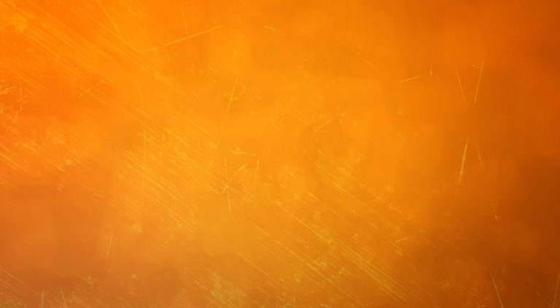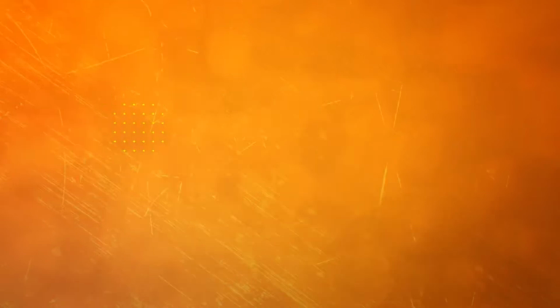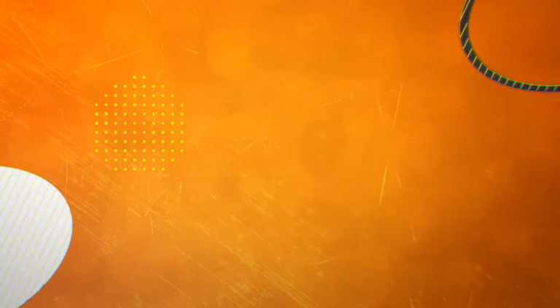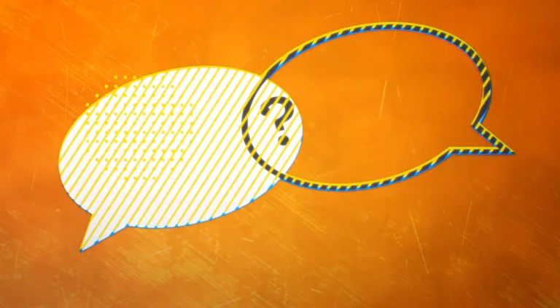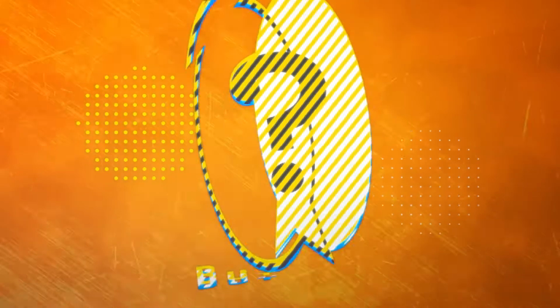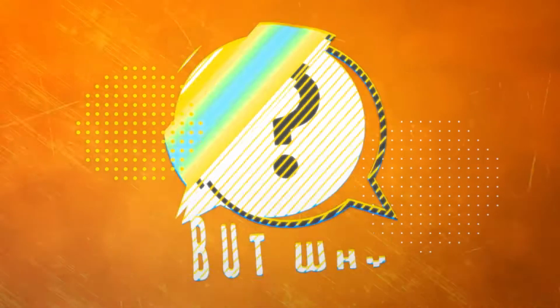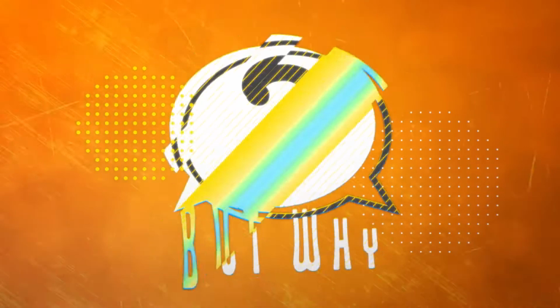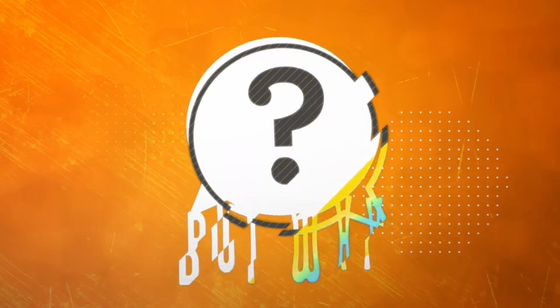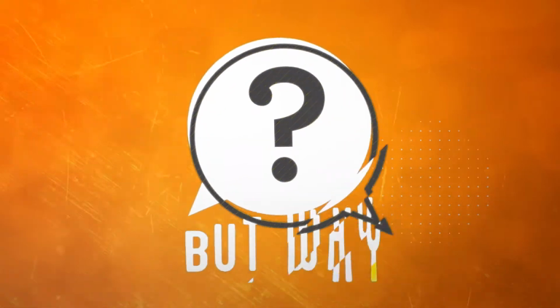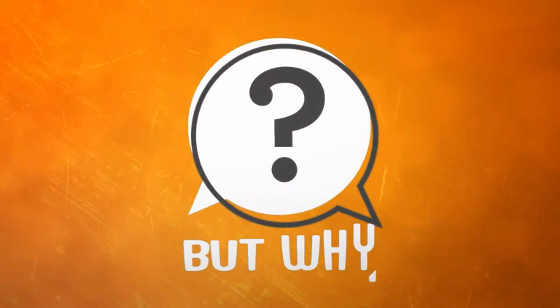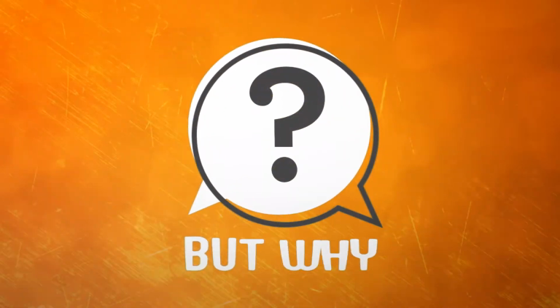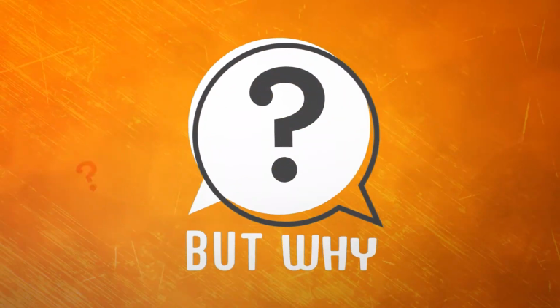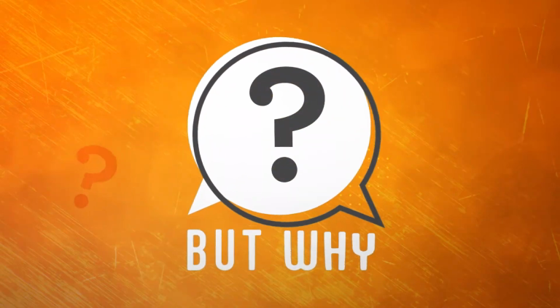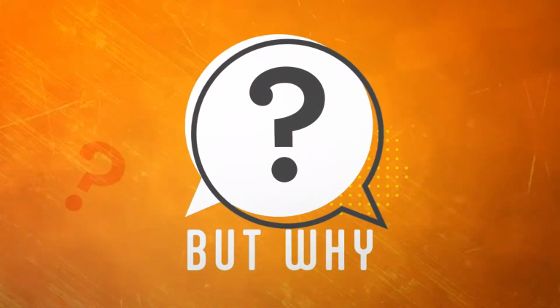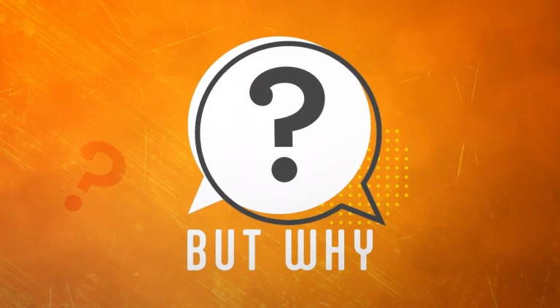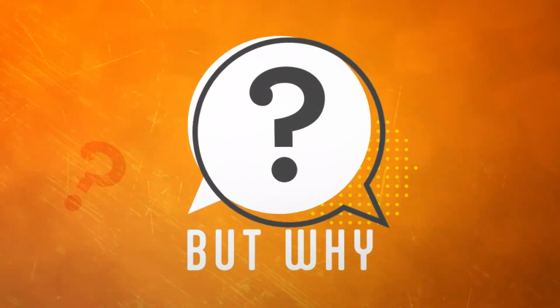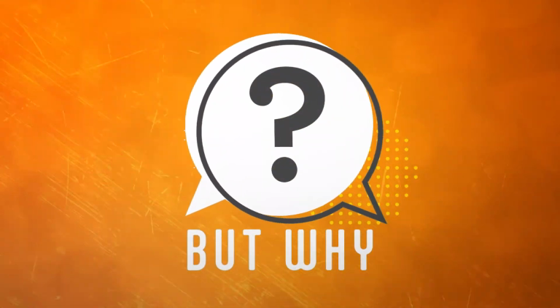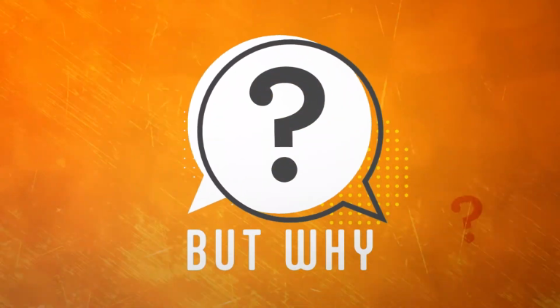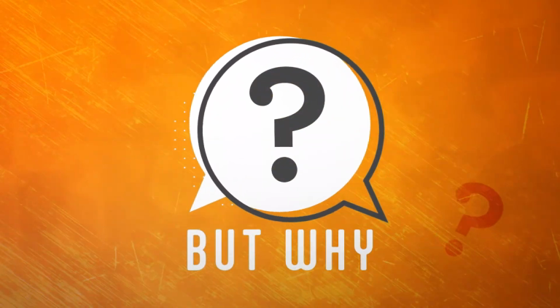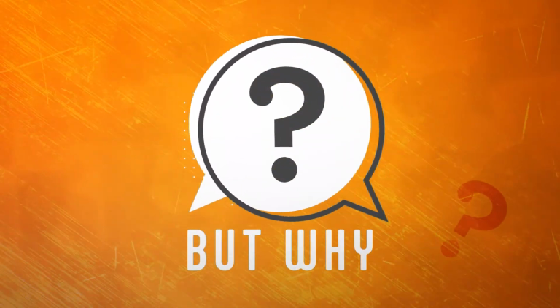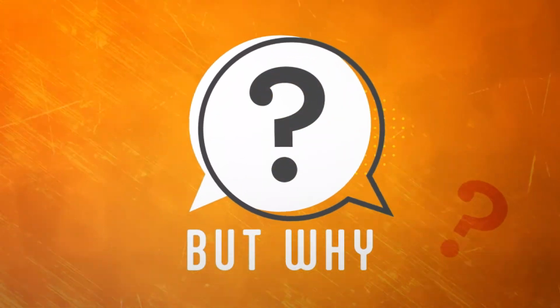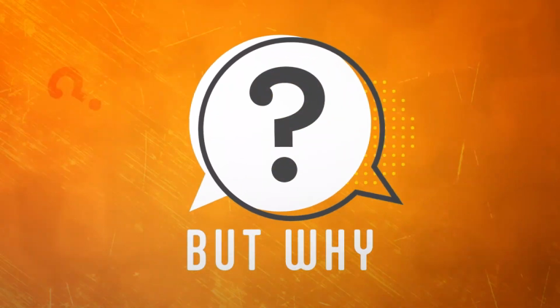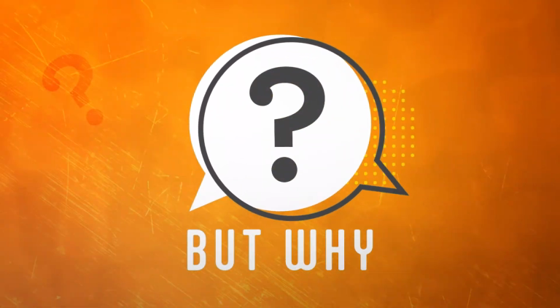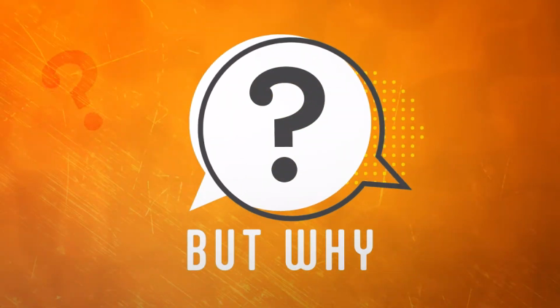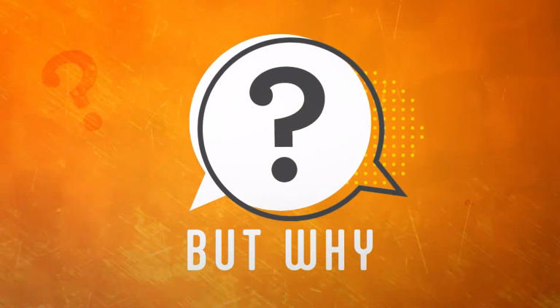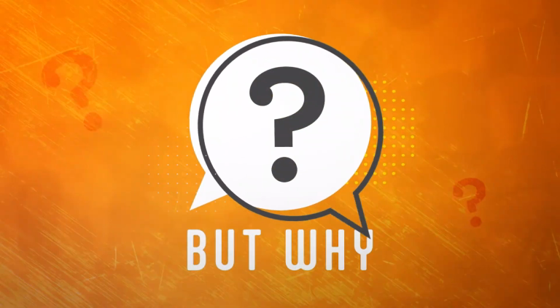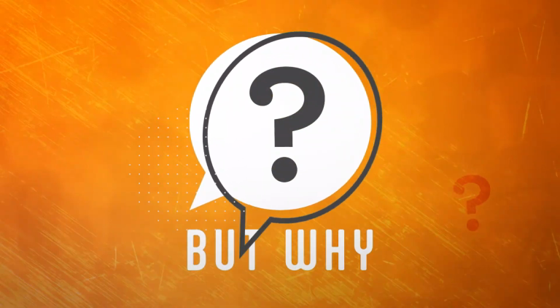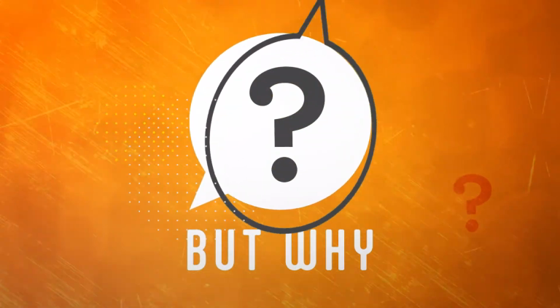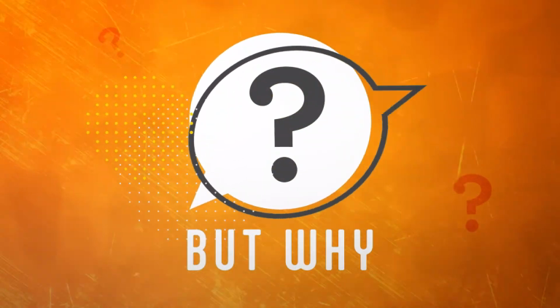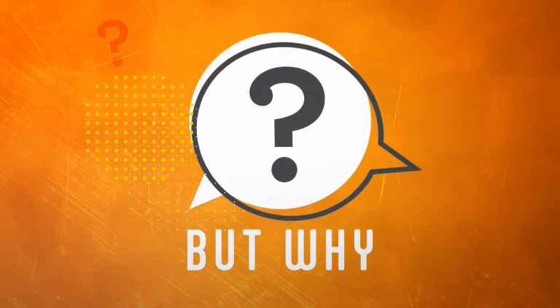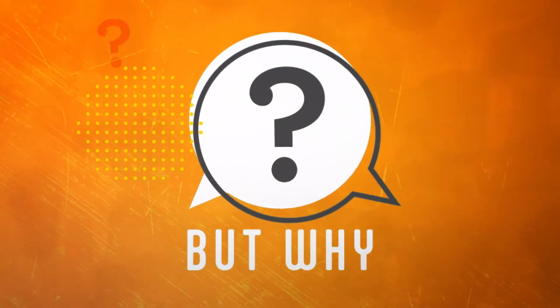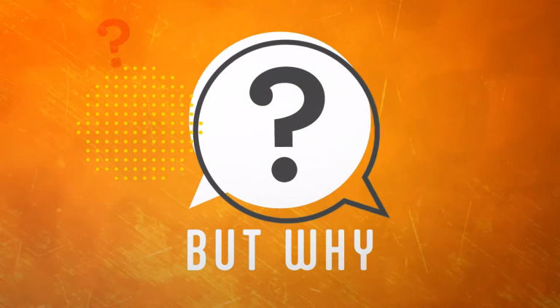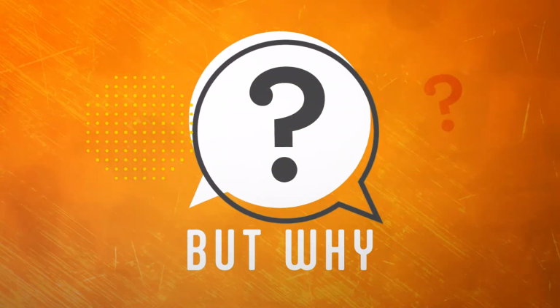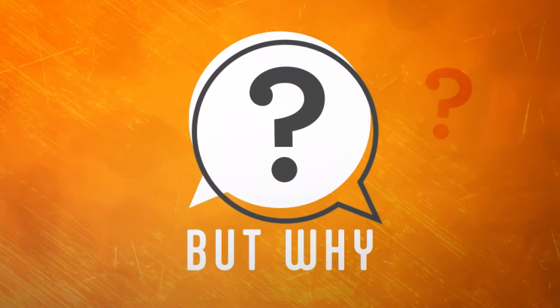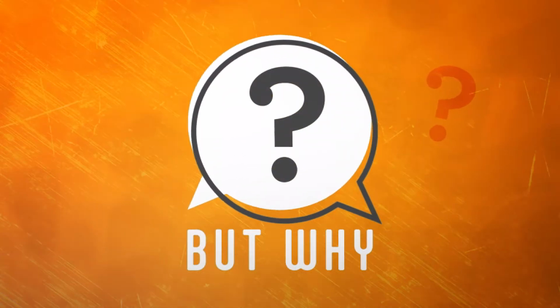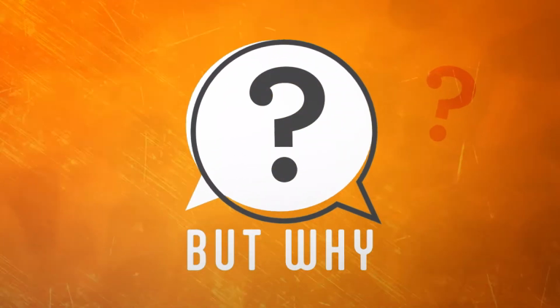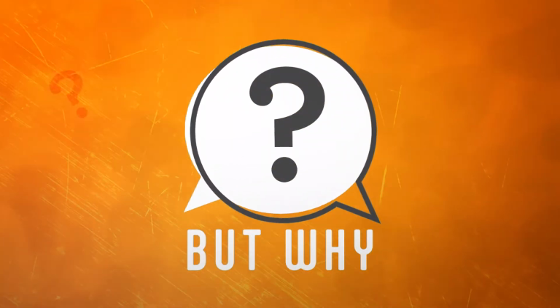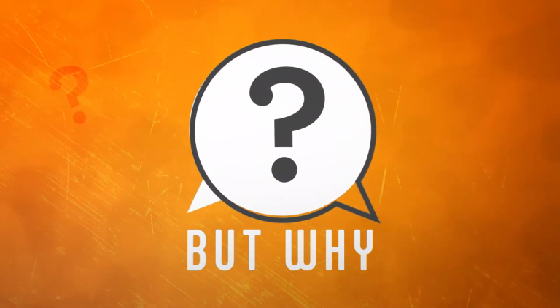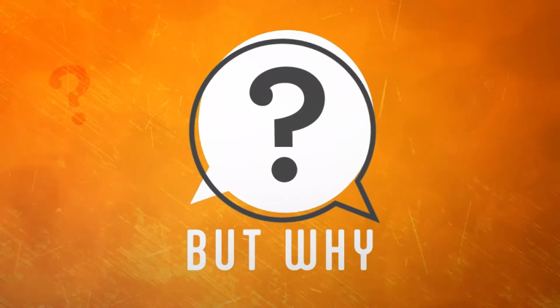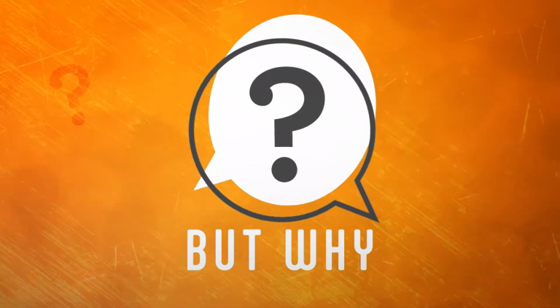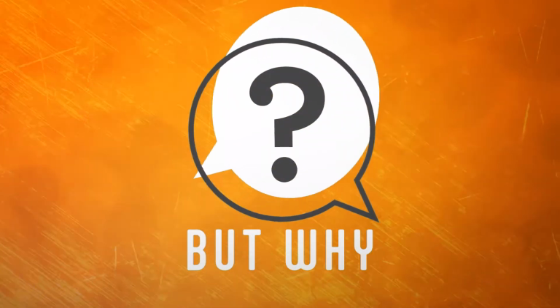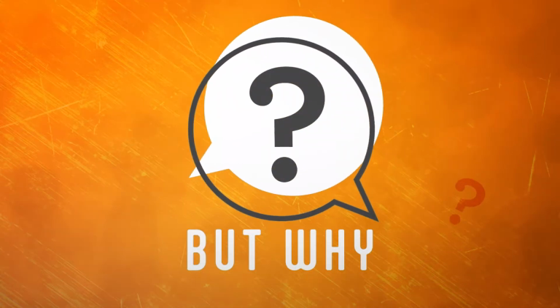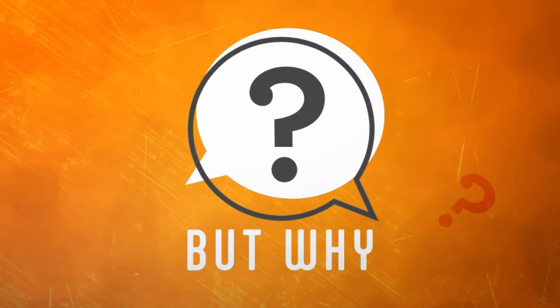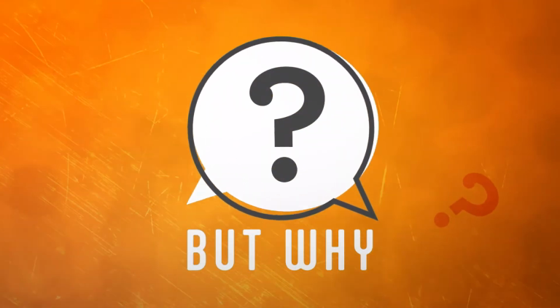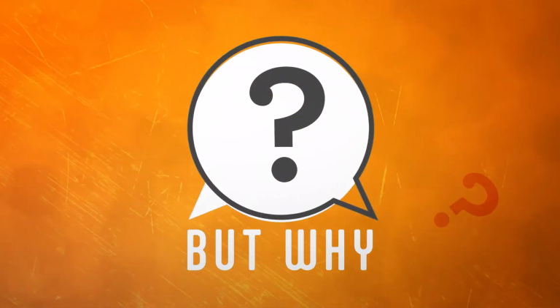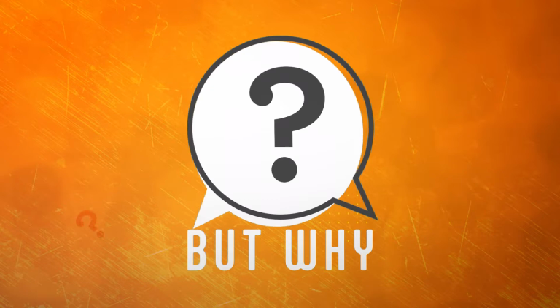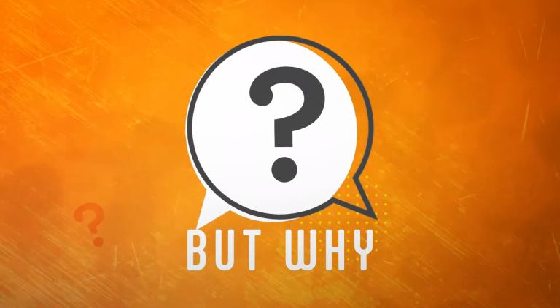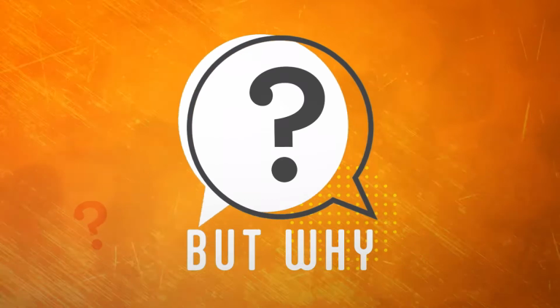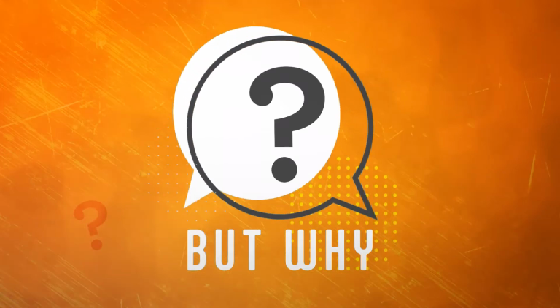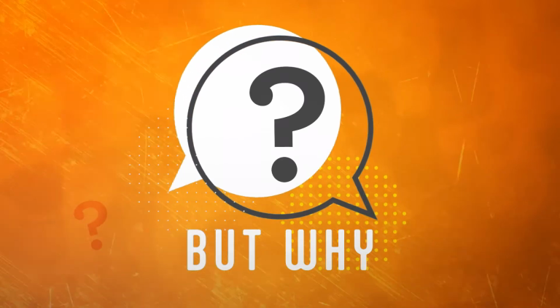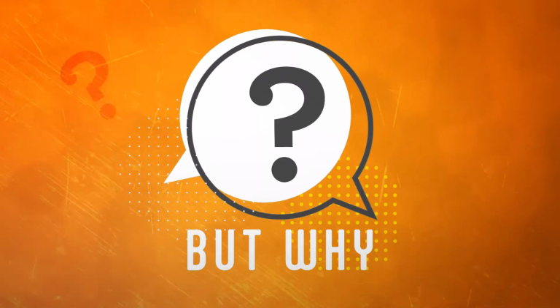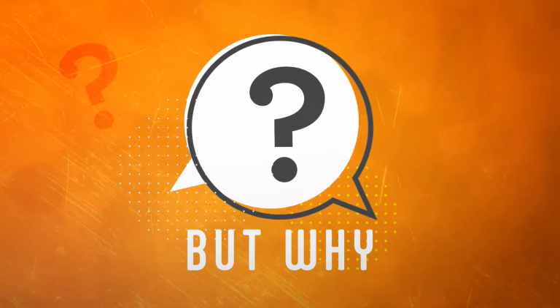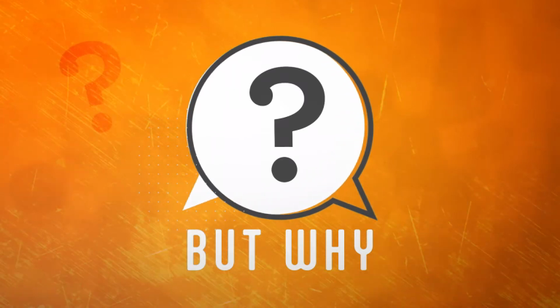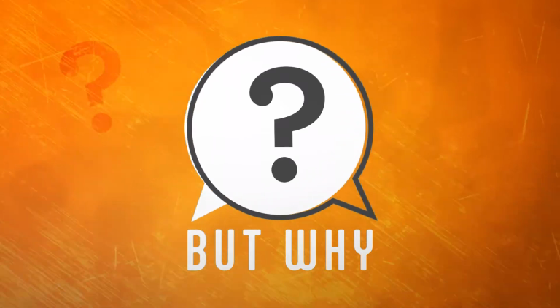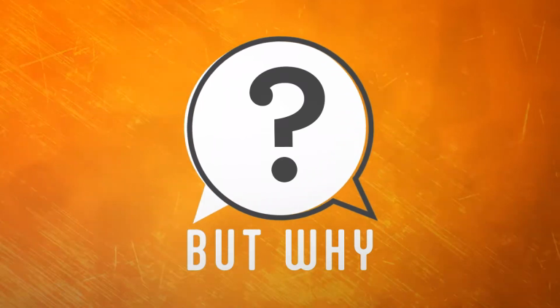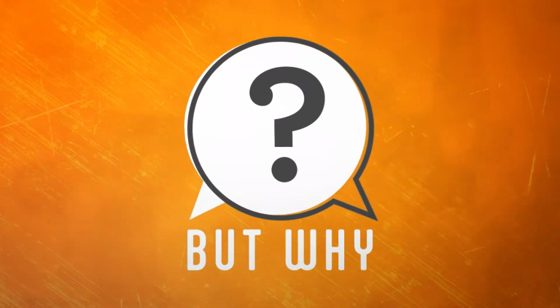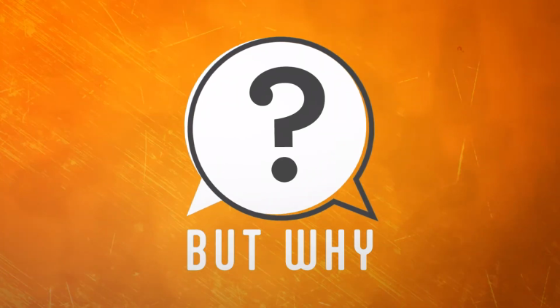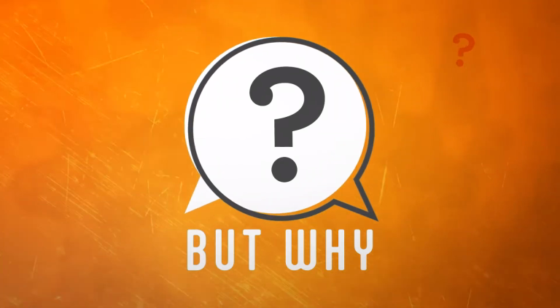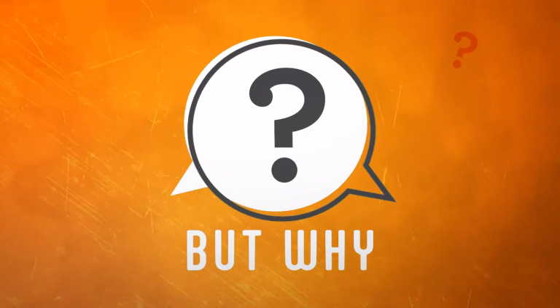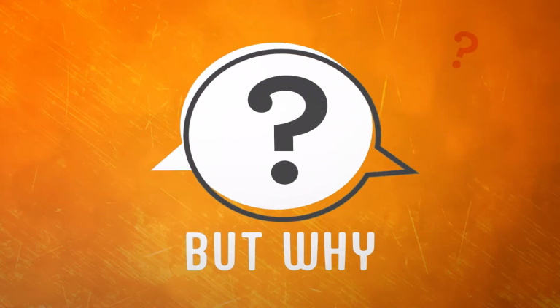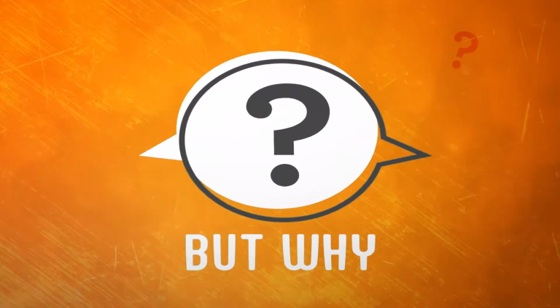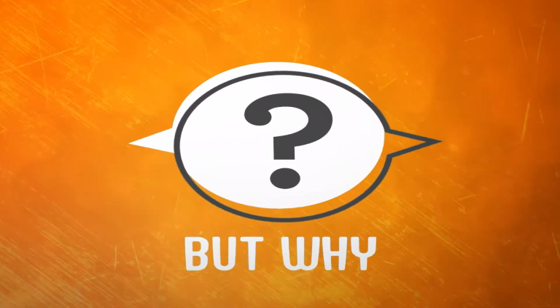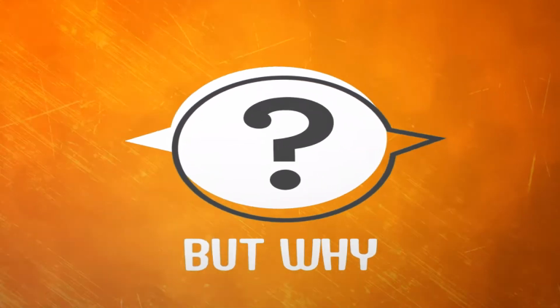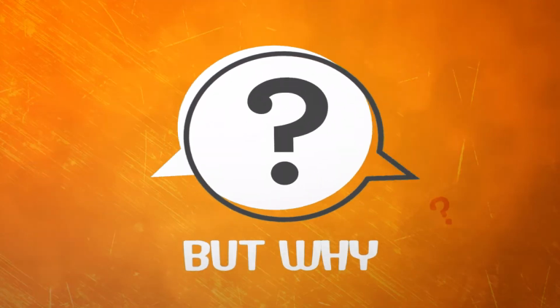This is But Why, a show for curious kids, with me, Melody Beaudet. You ask the questions, and we find the answers.